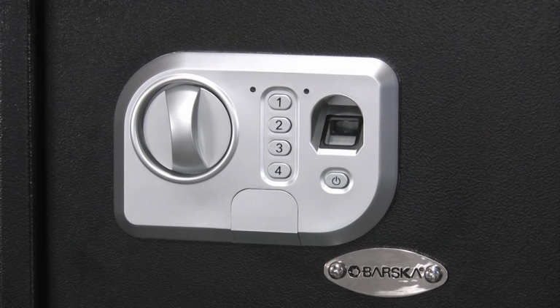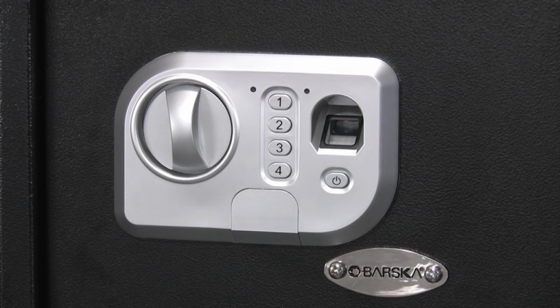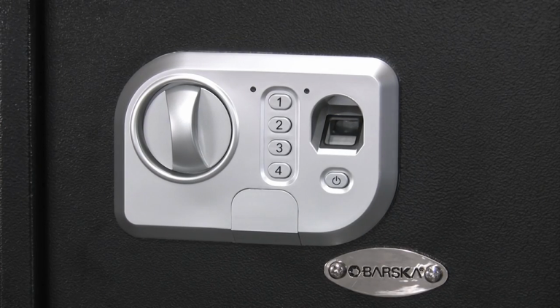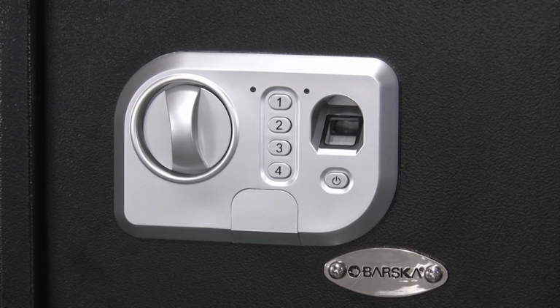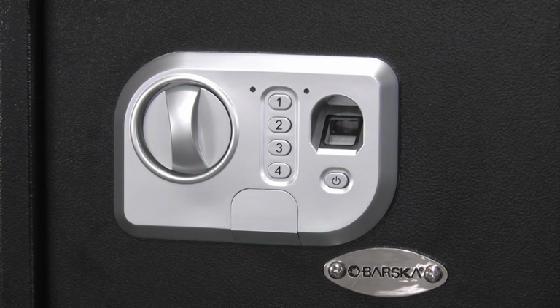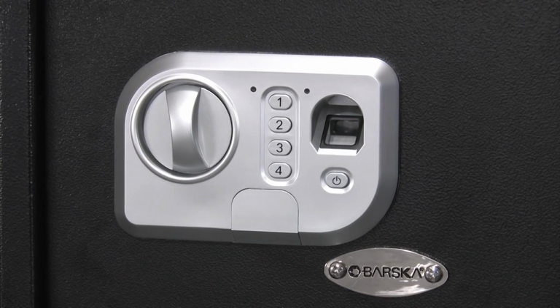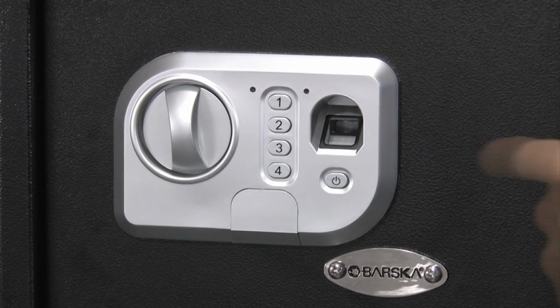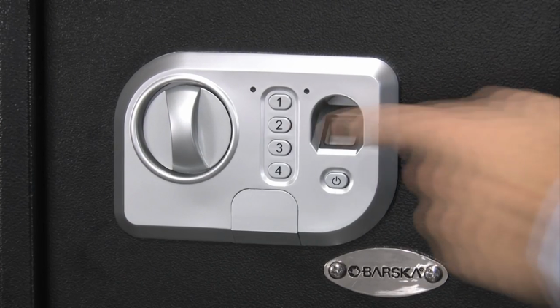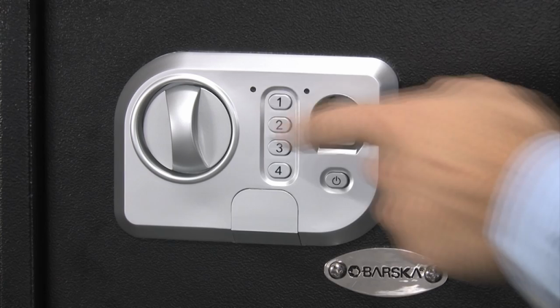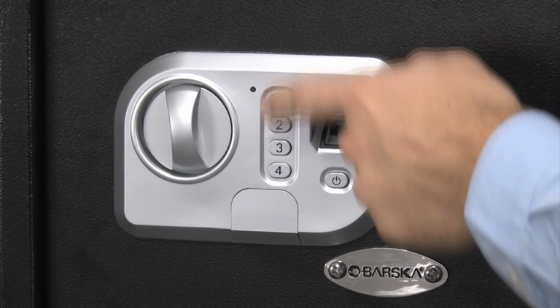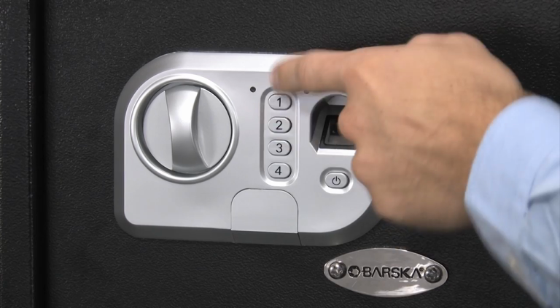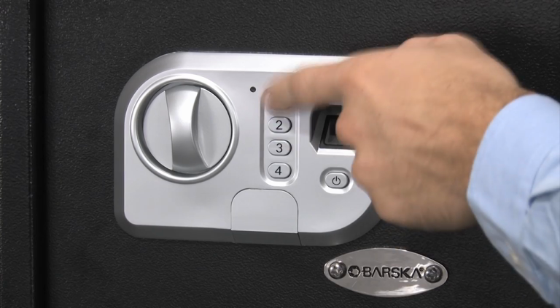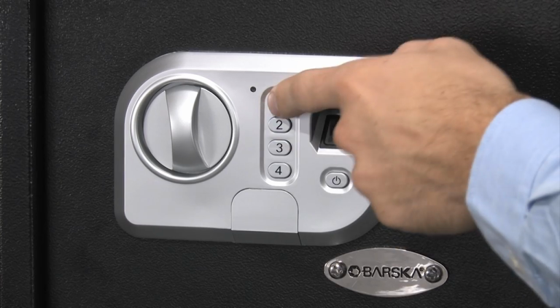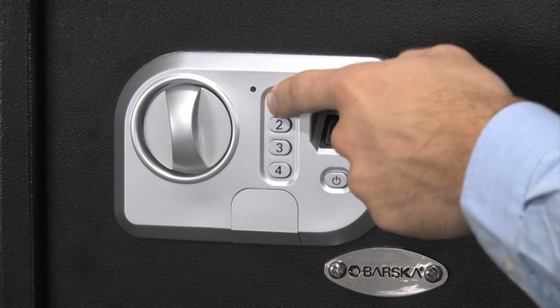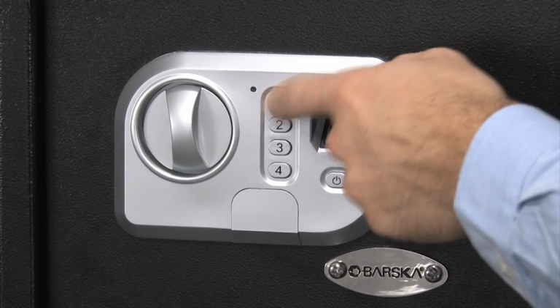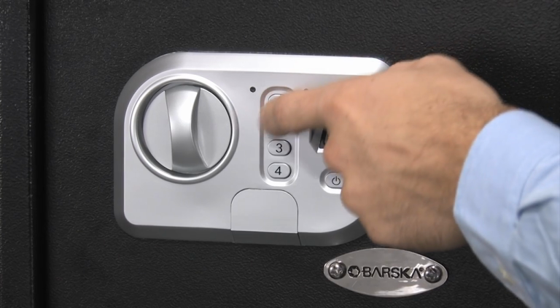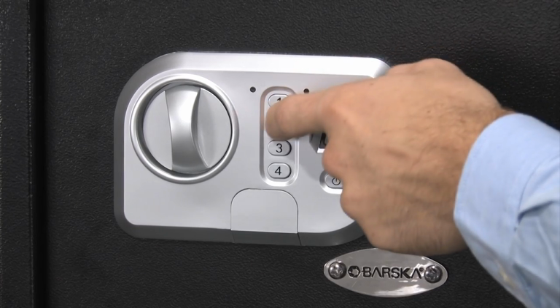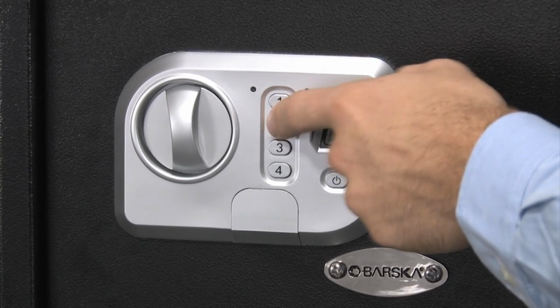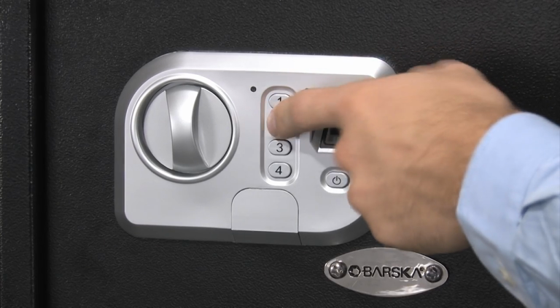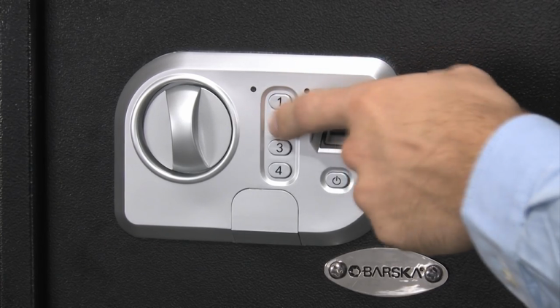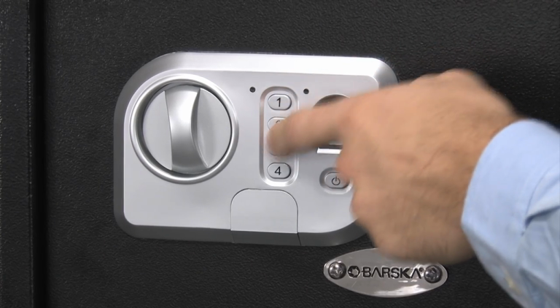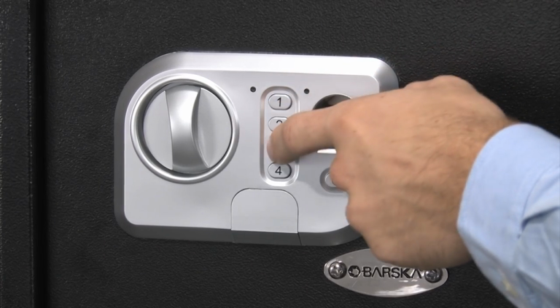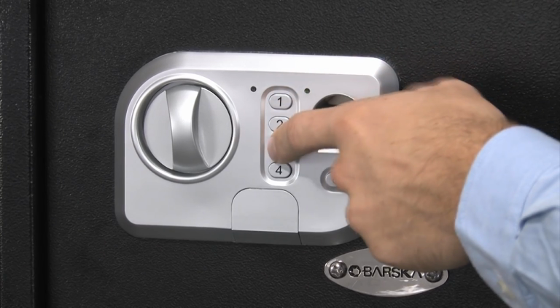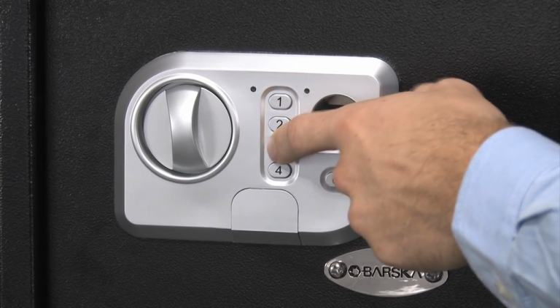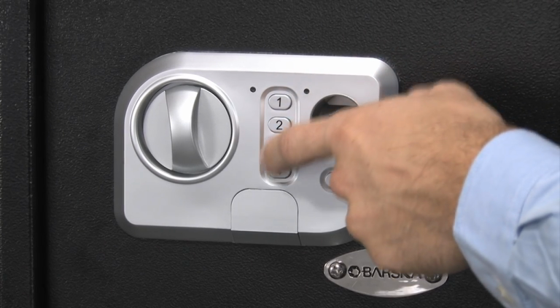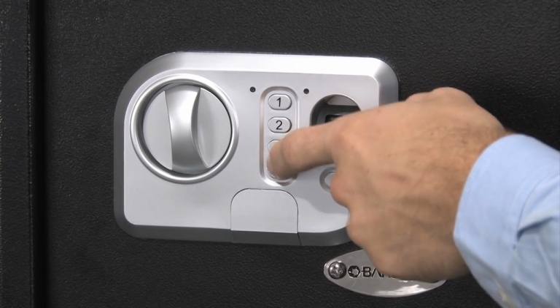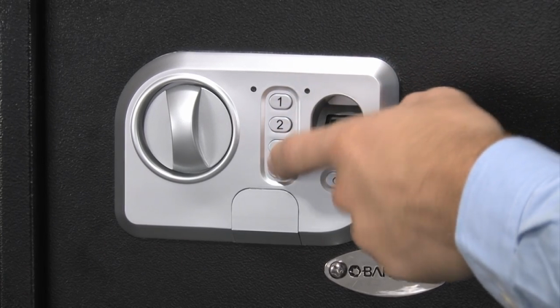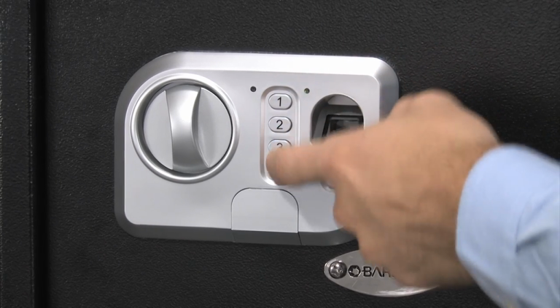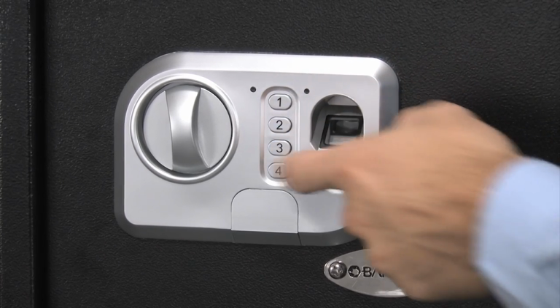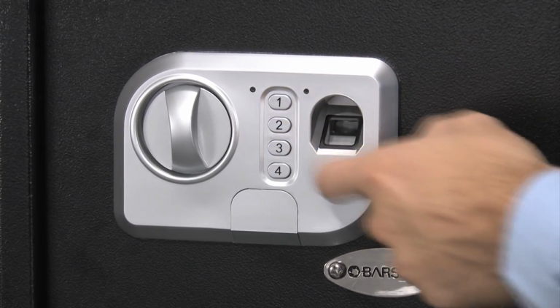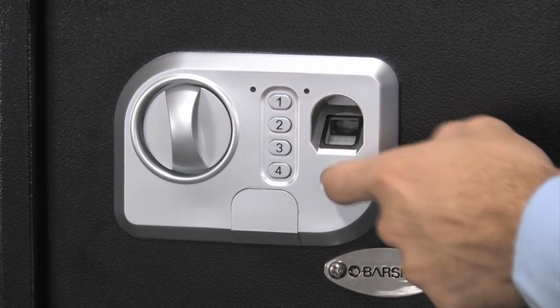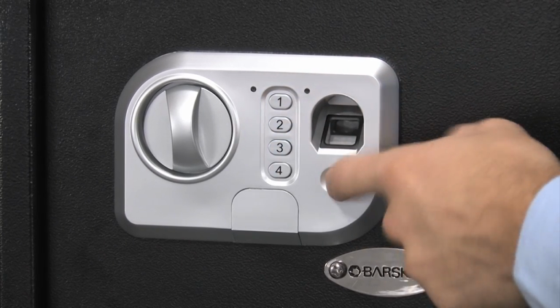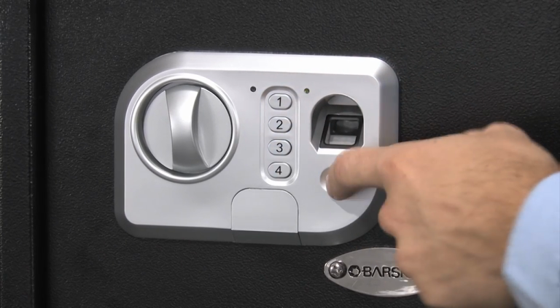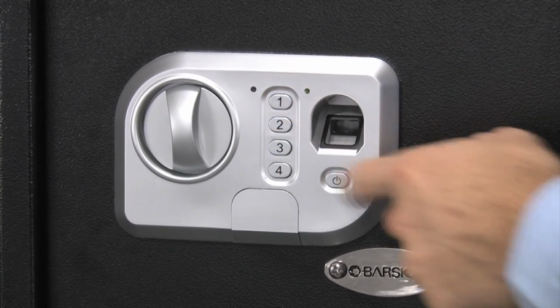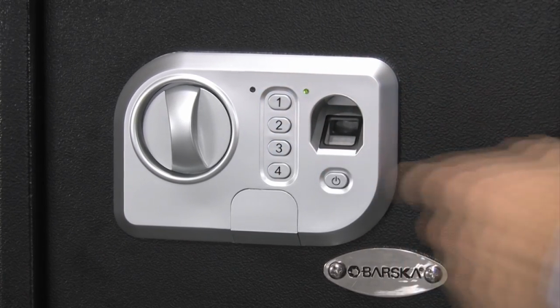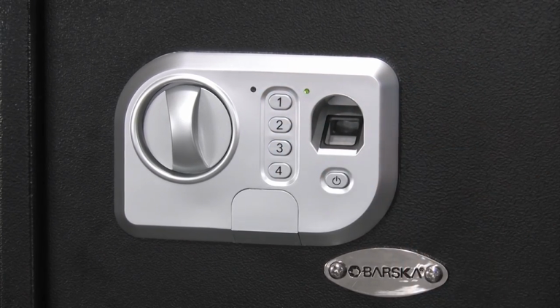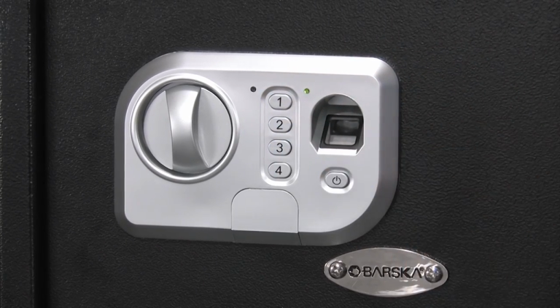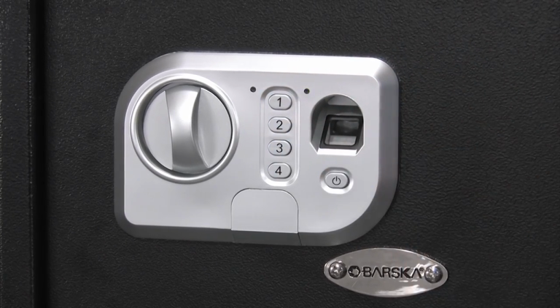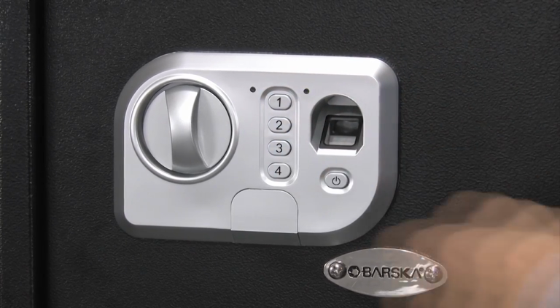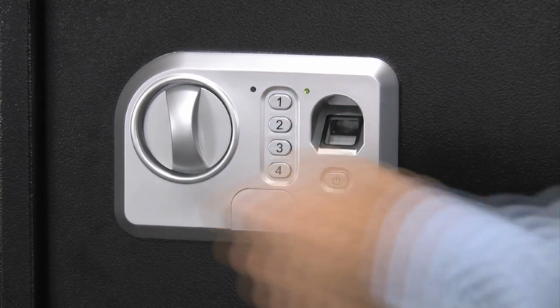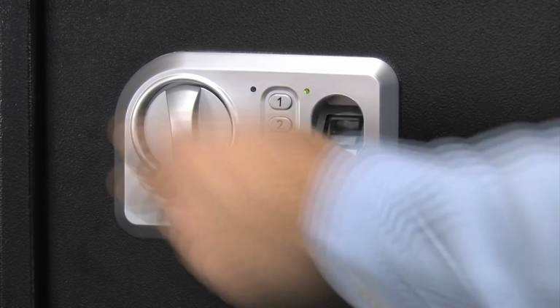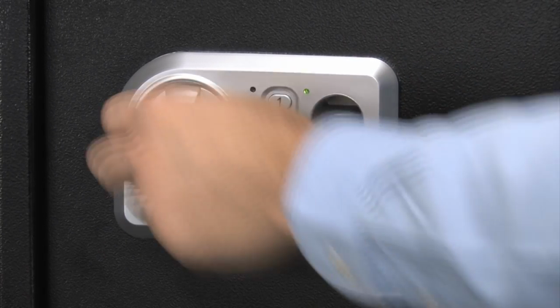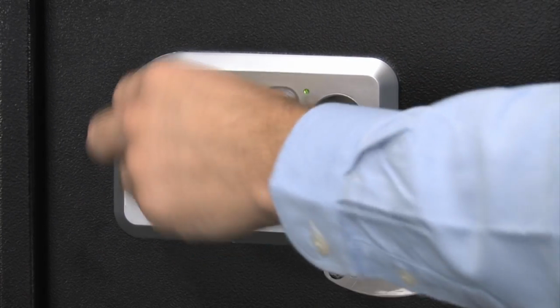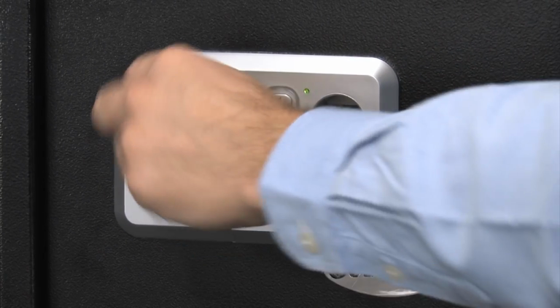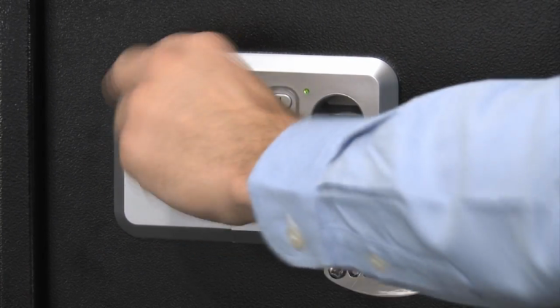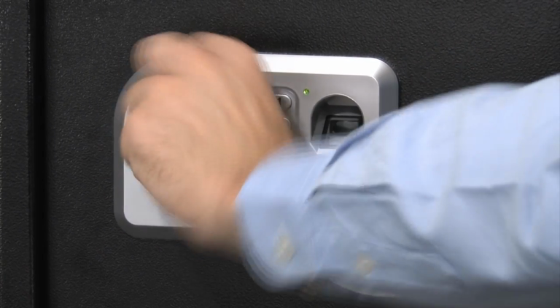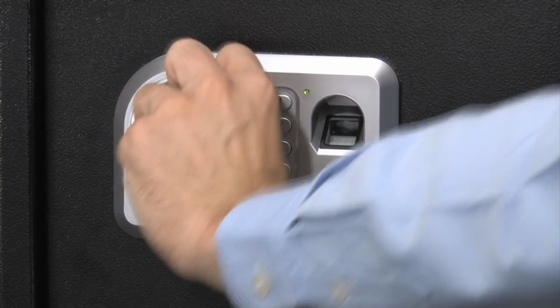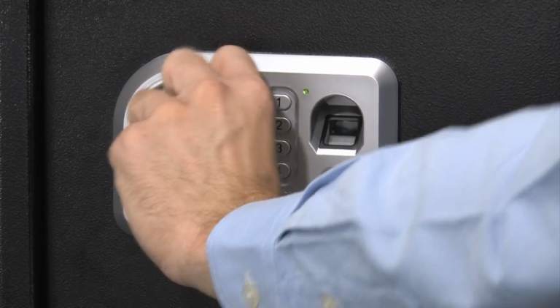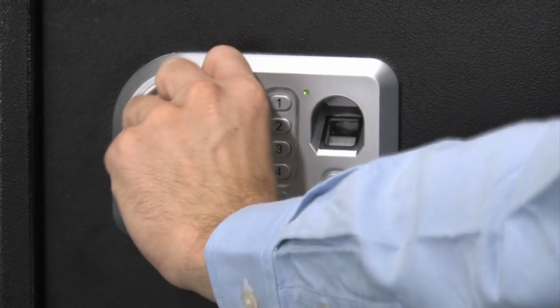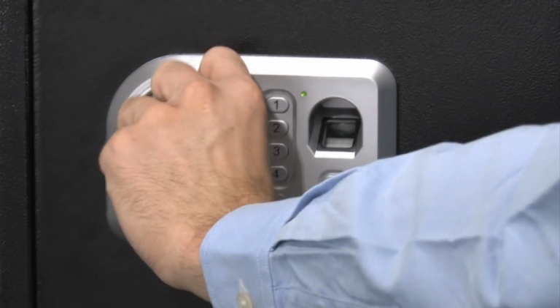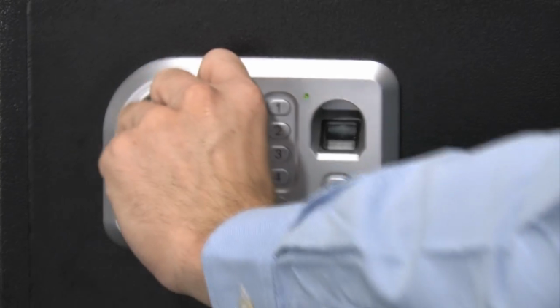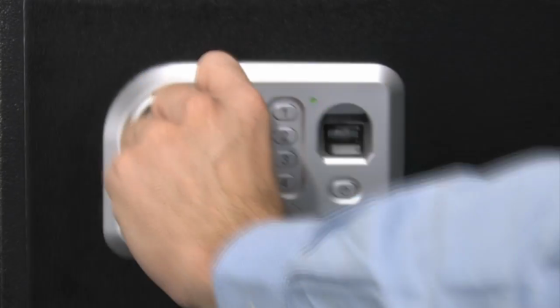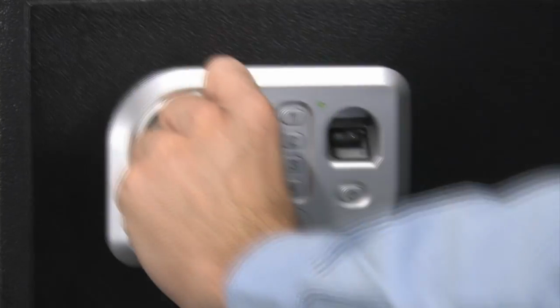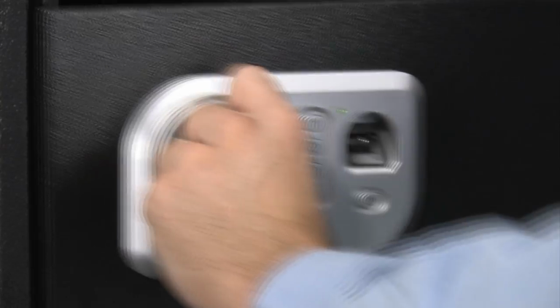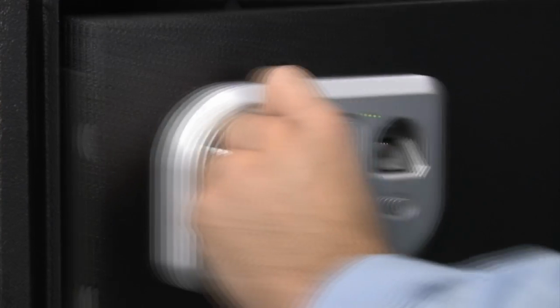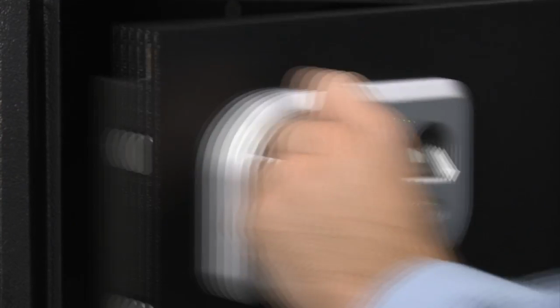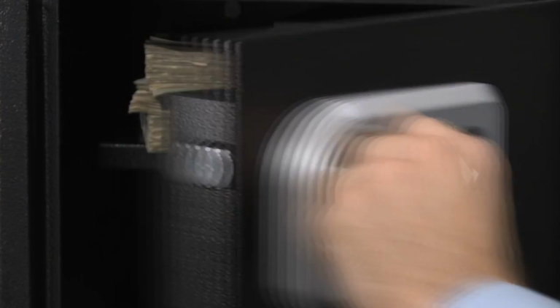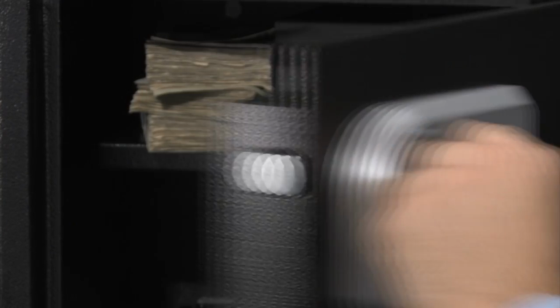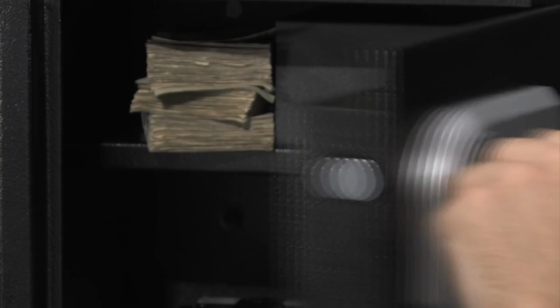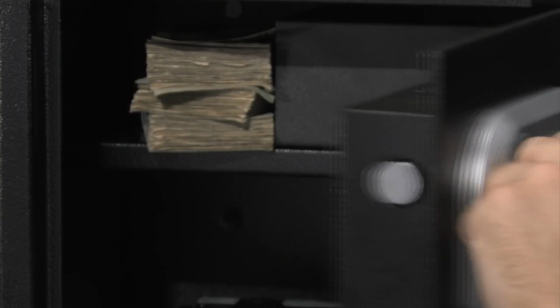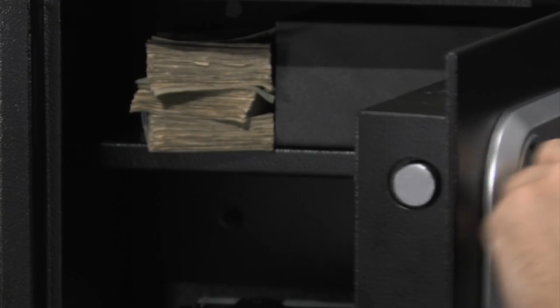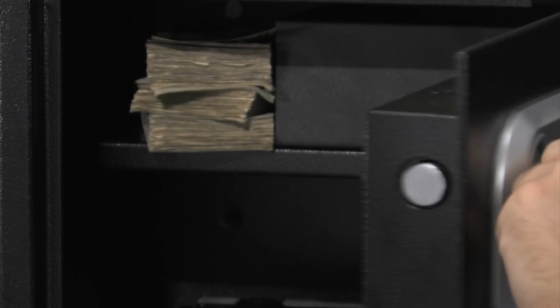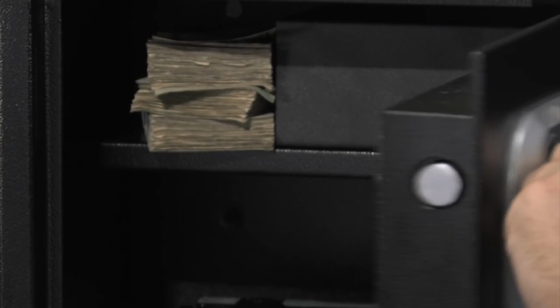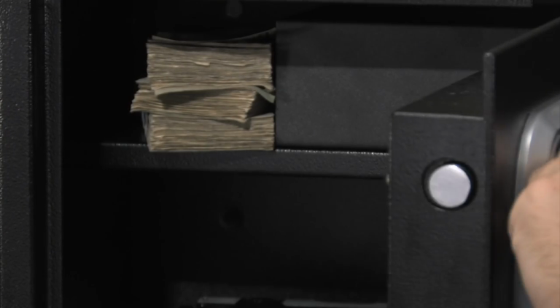To open the door with the pin code, enter the pin code and press the confirmation key. One beep and a green flash from the scanner indicates that you have entered the correct pin.